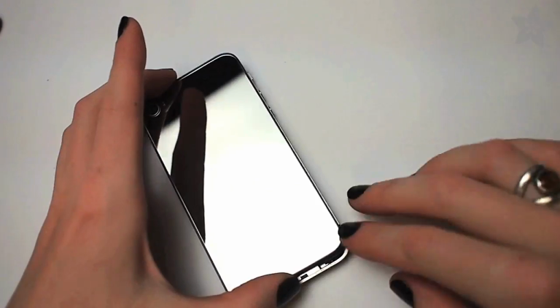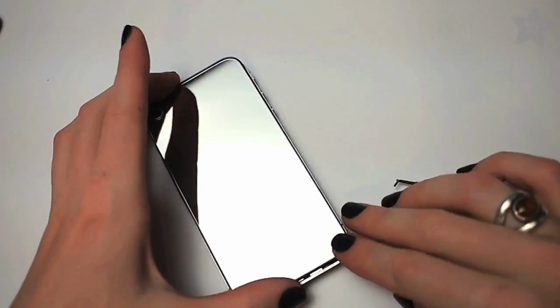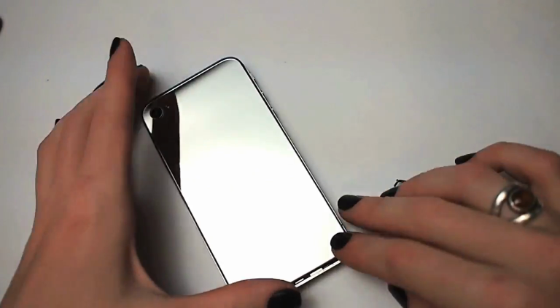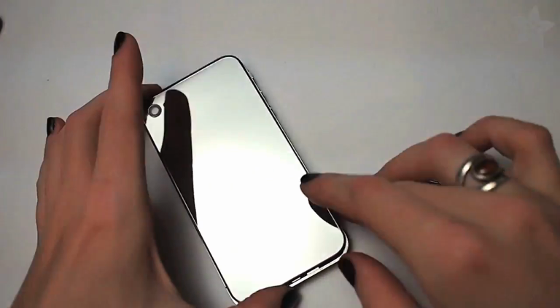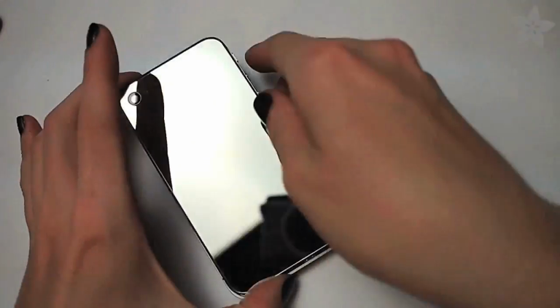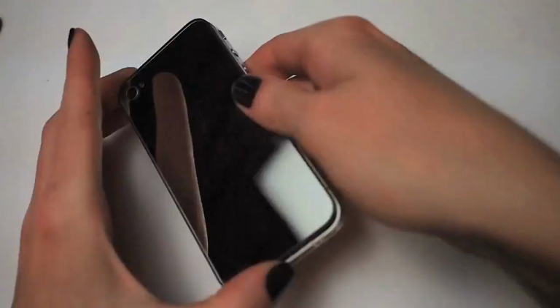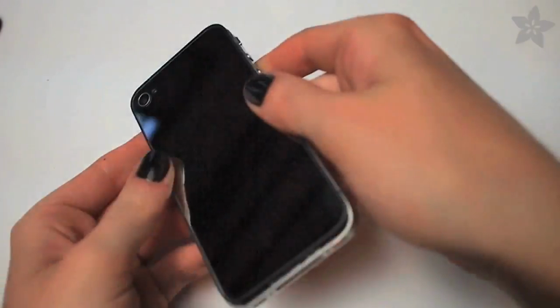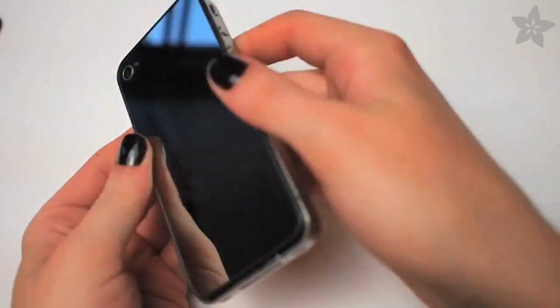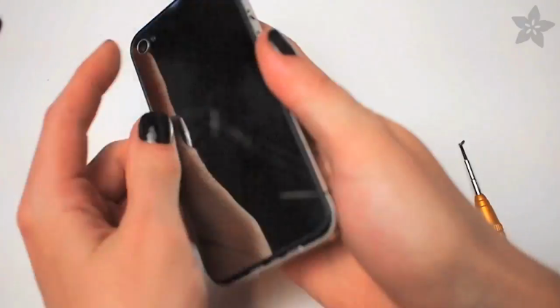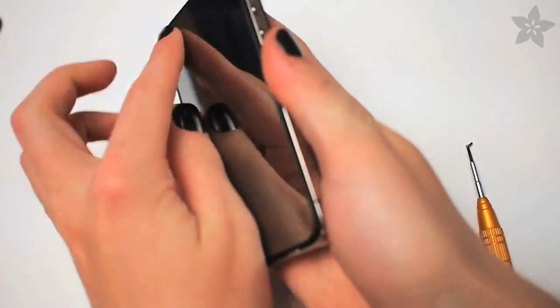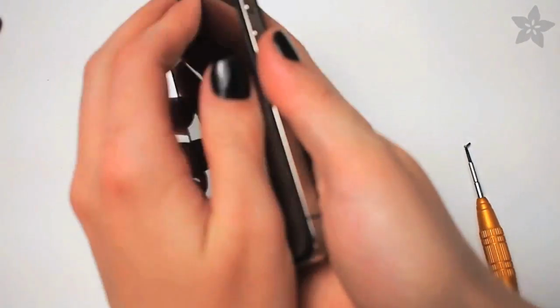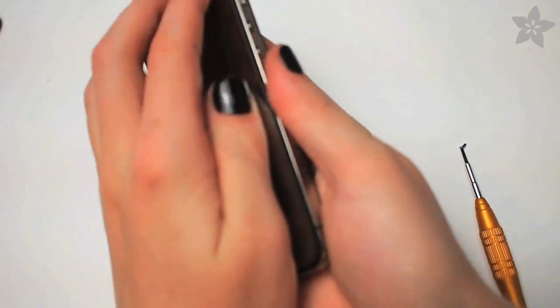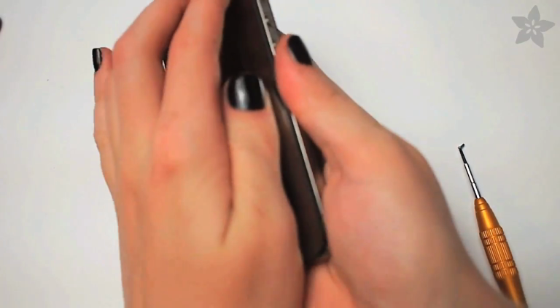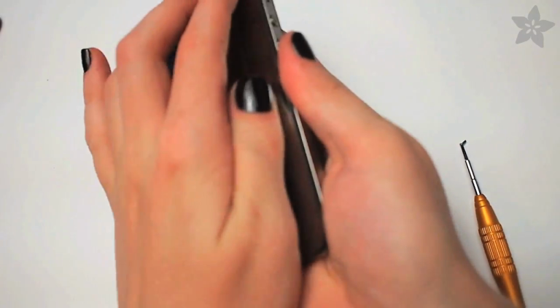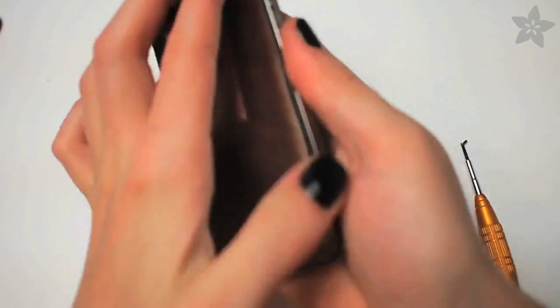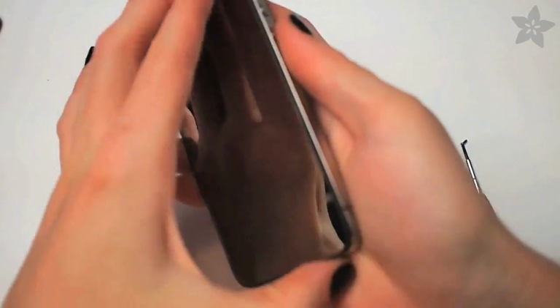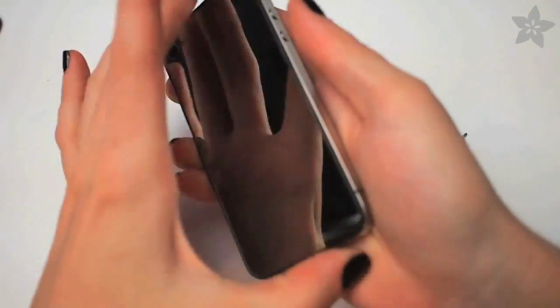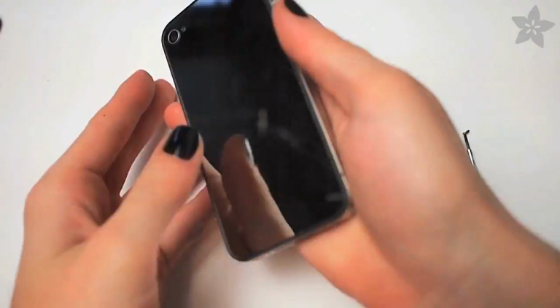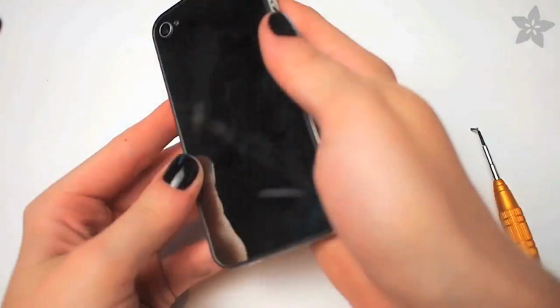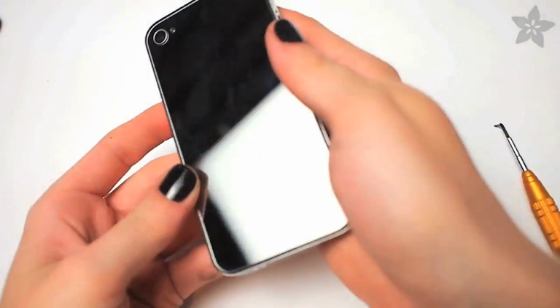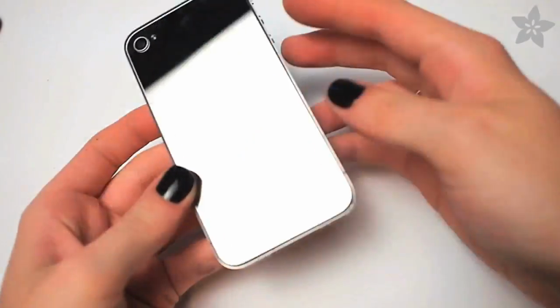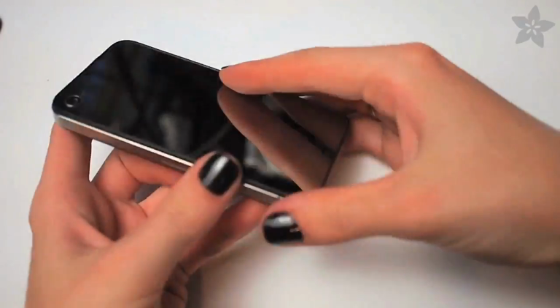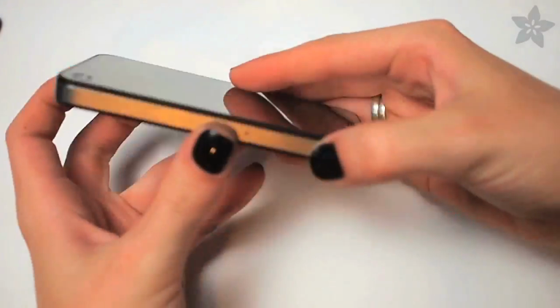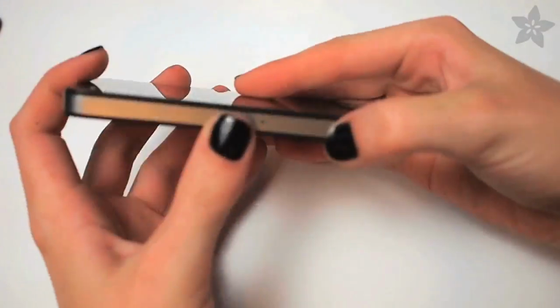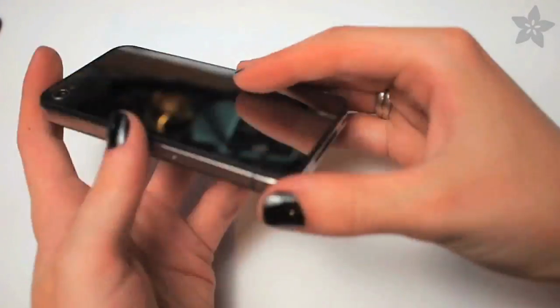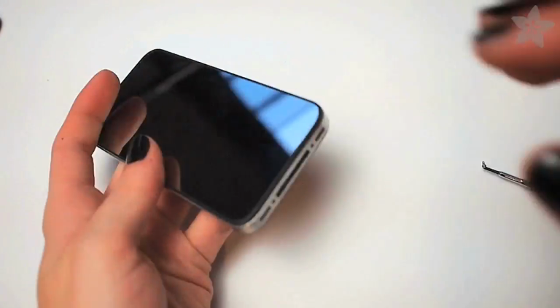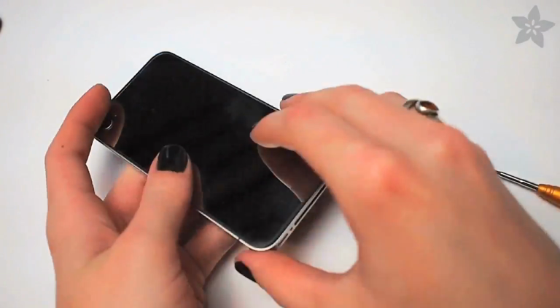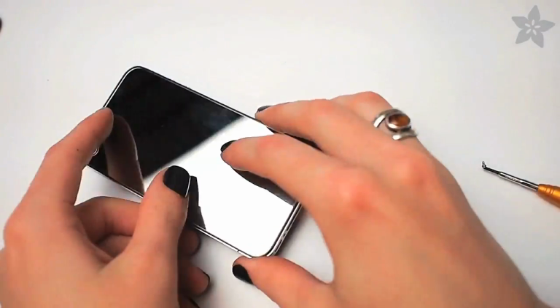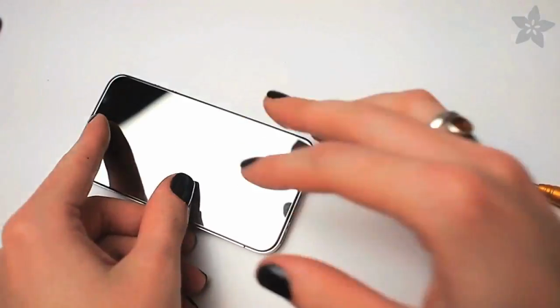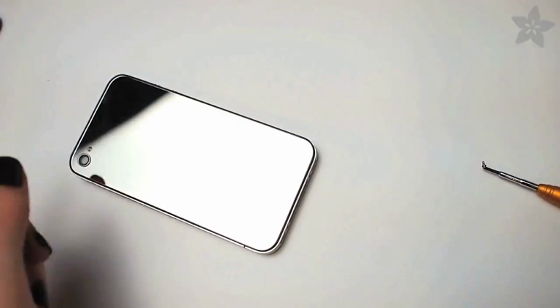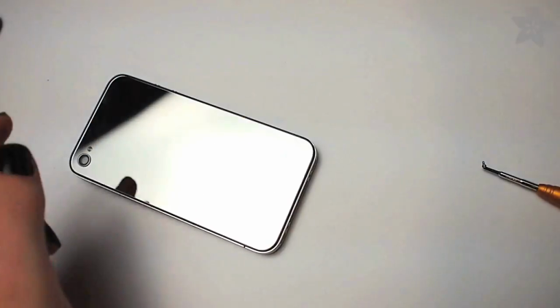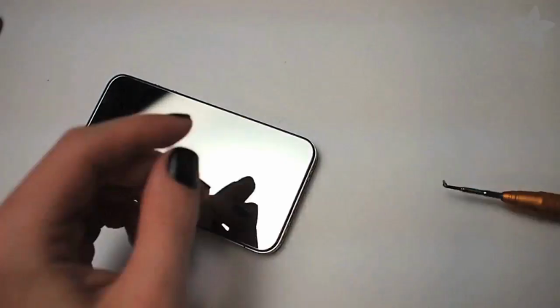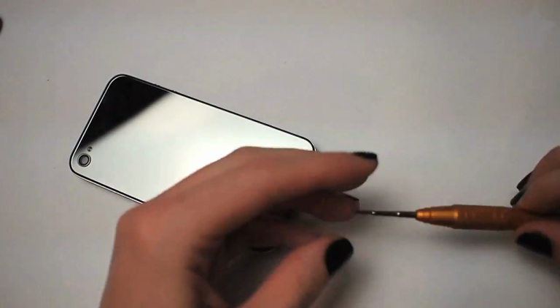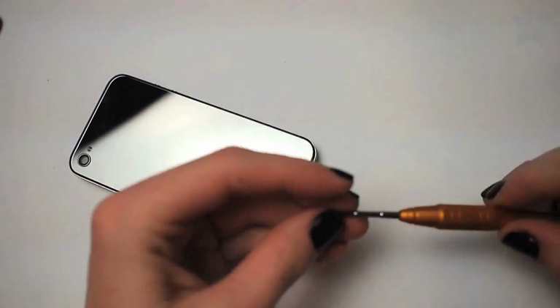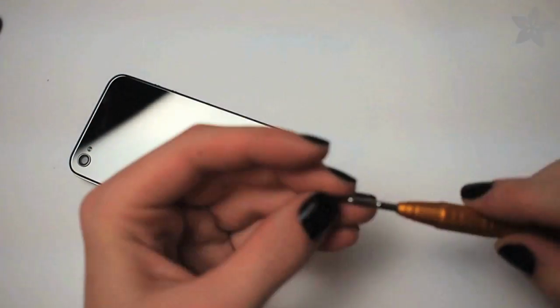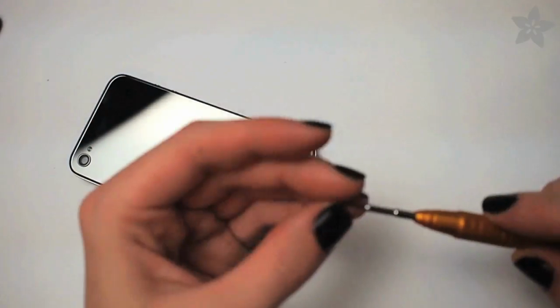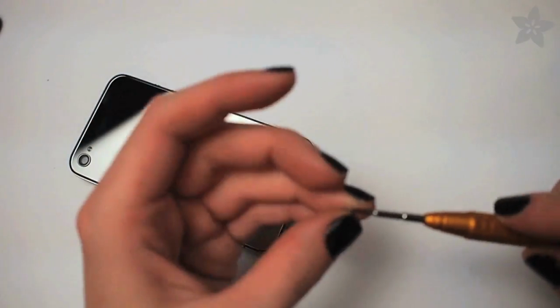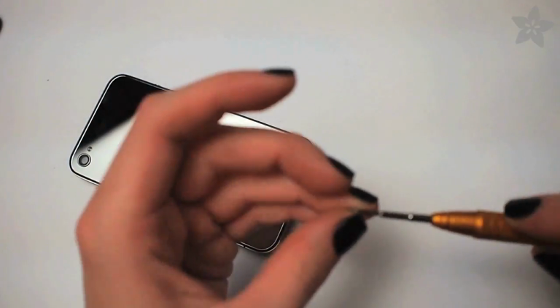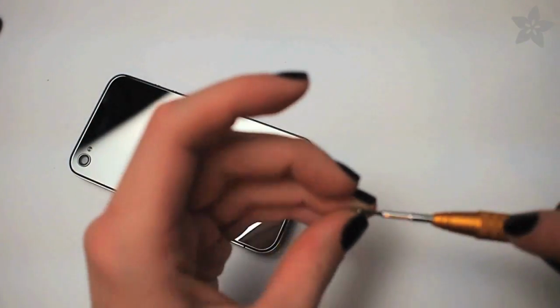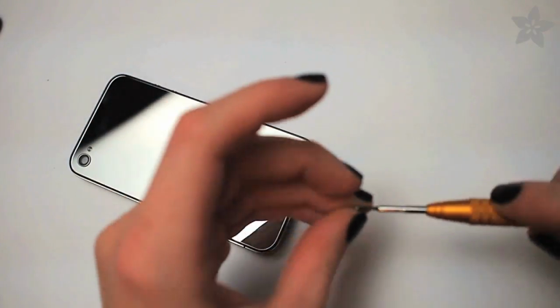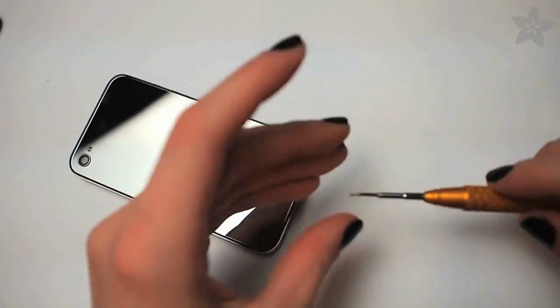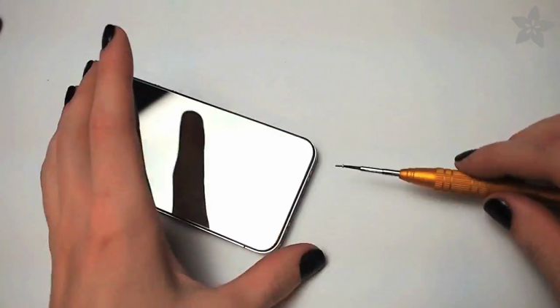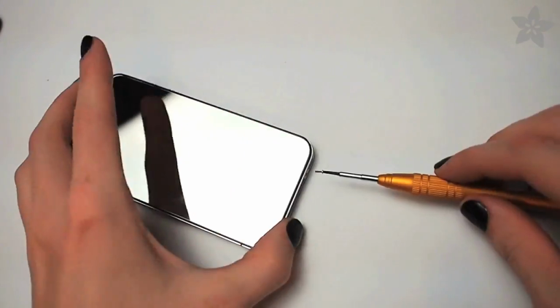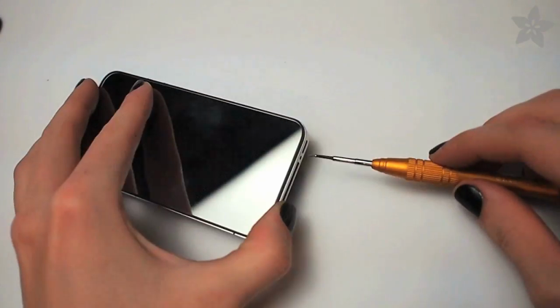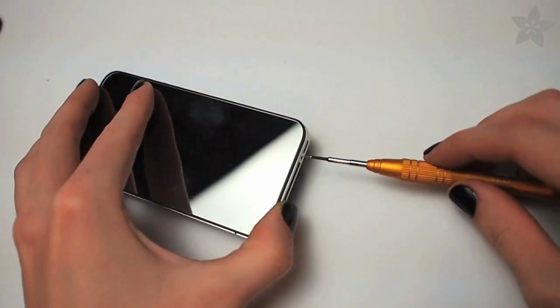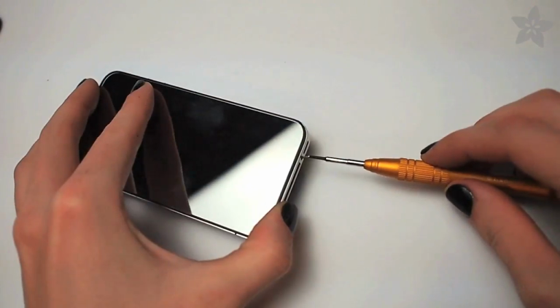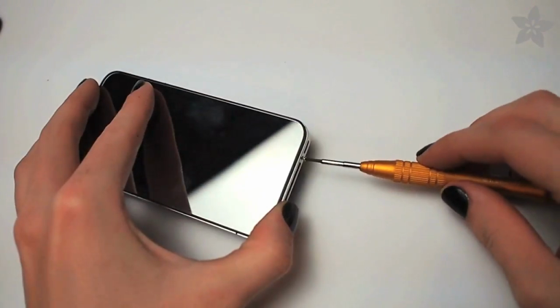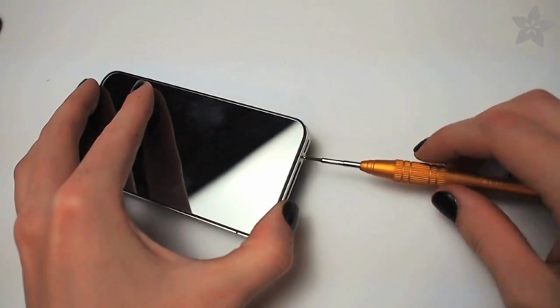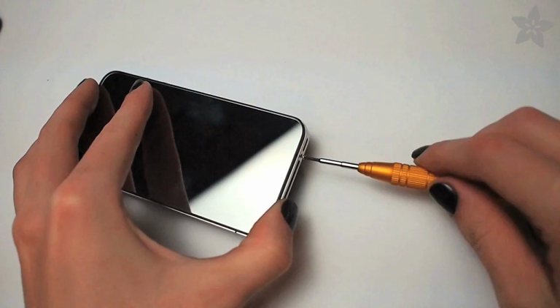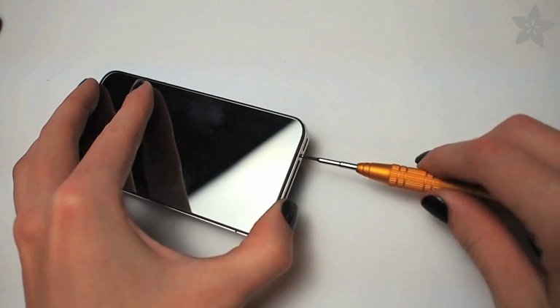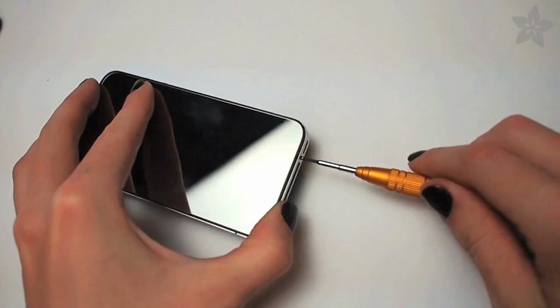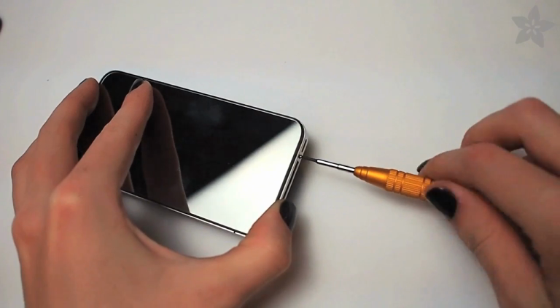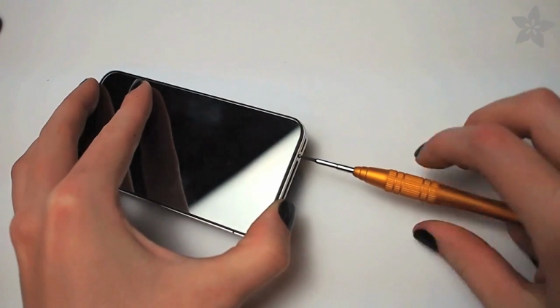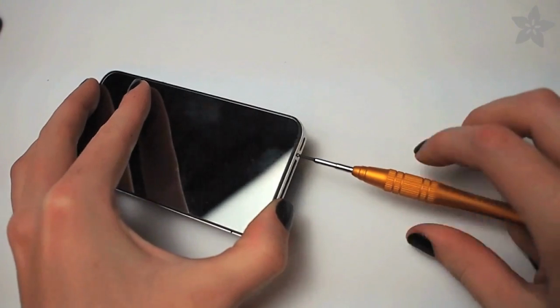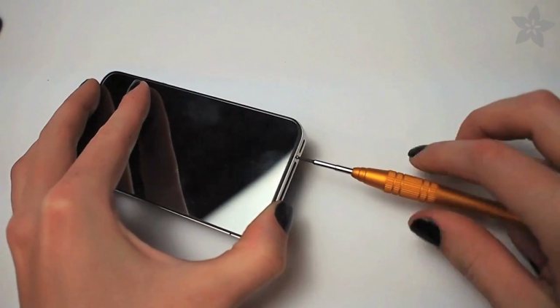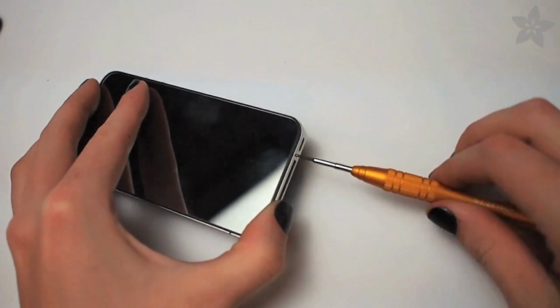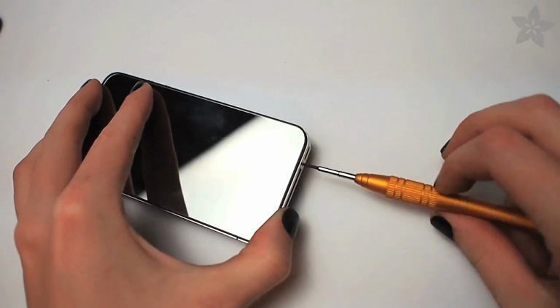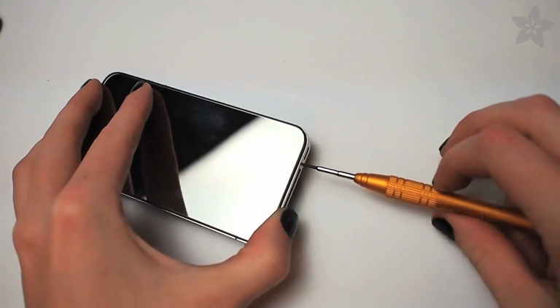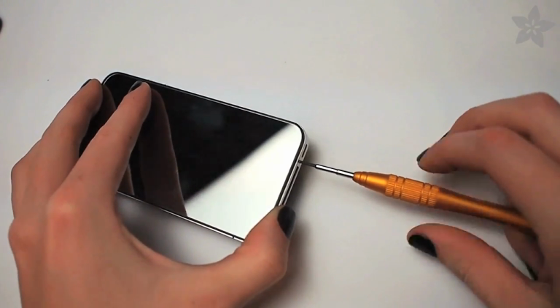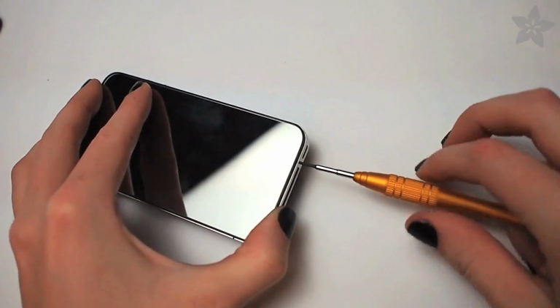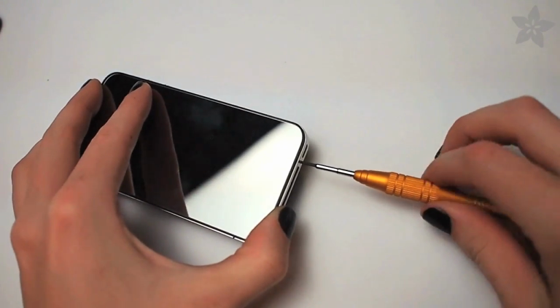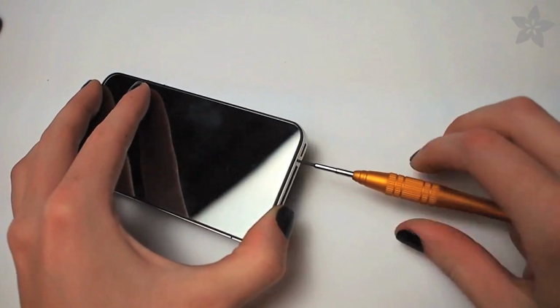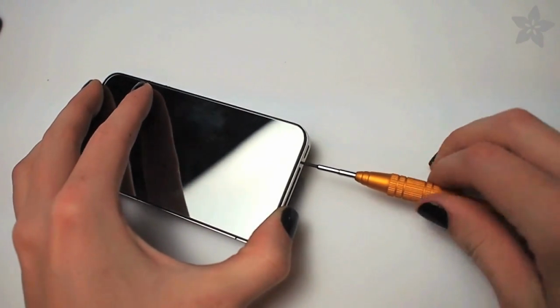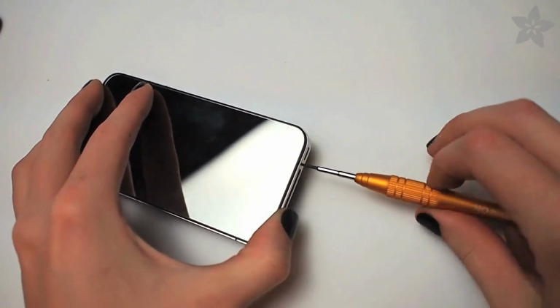Replacing it with your new plate is just as easy — just slide the notches into the grooves, slide the back plate down, and reaffix the screws.